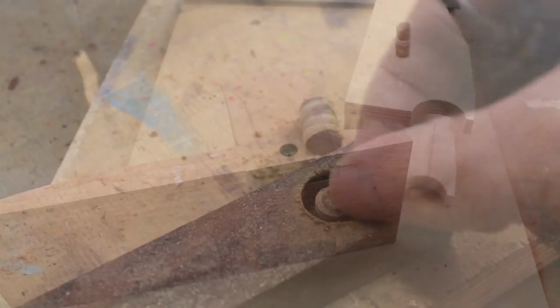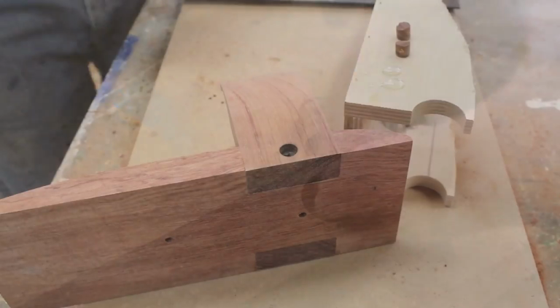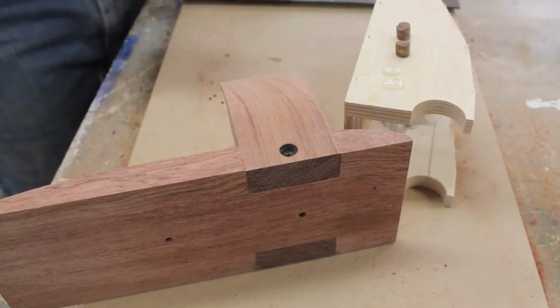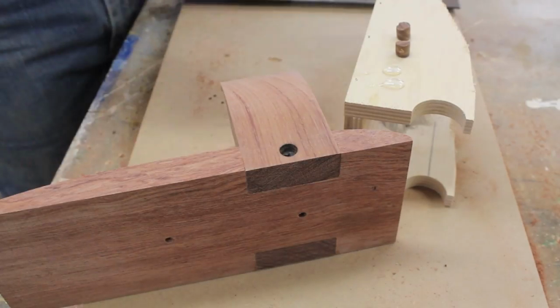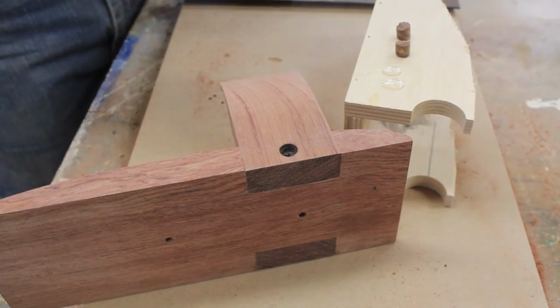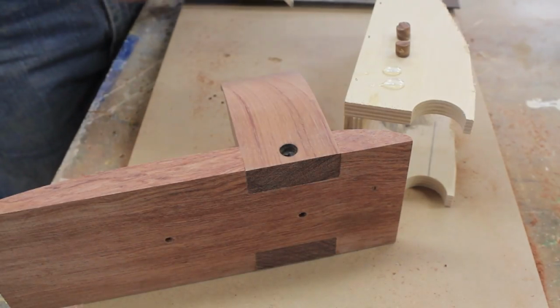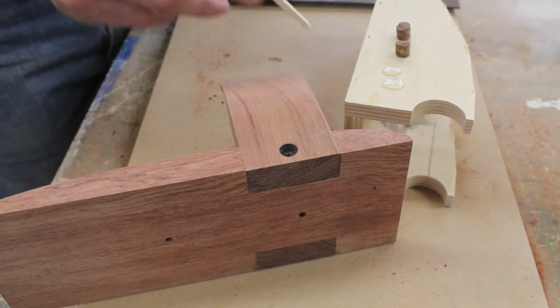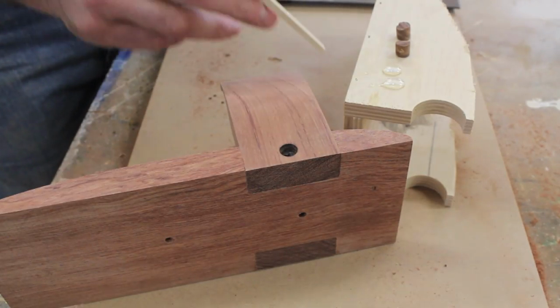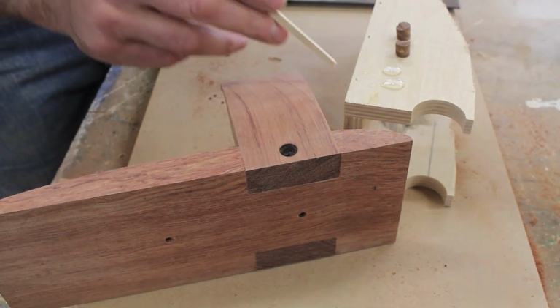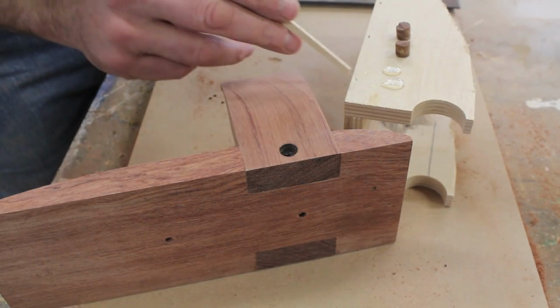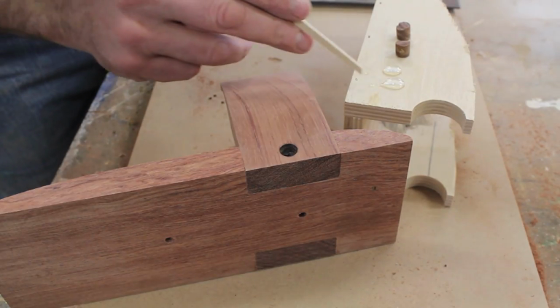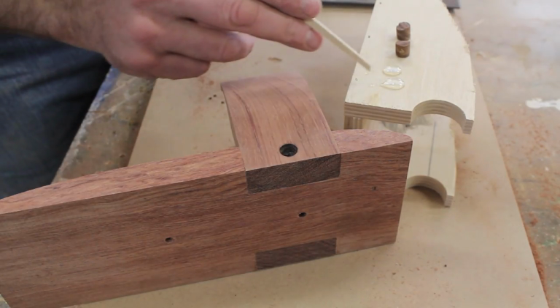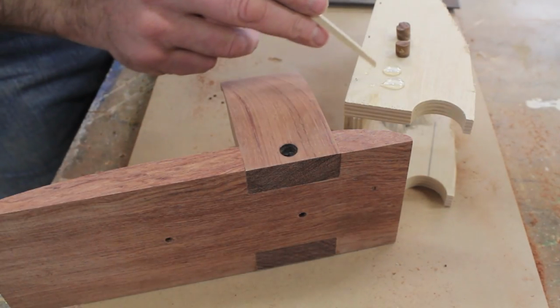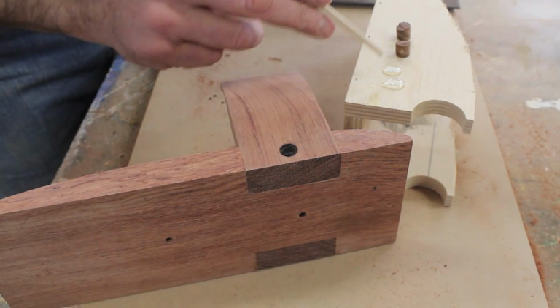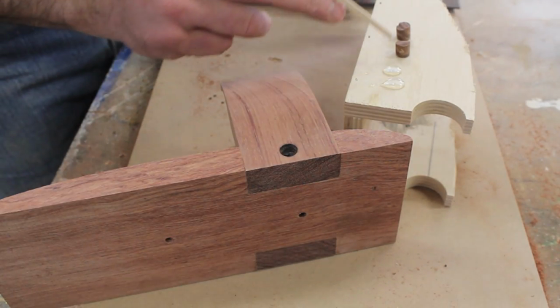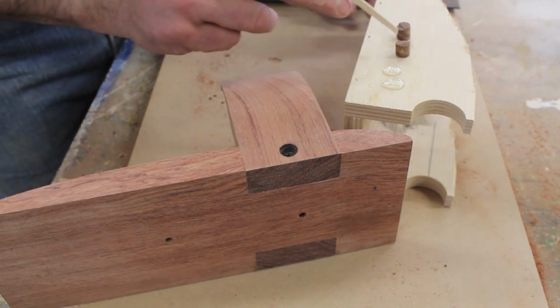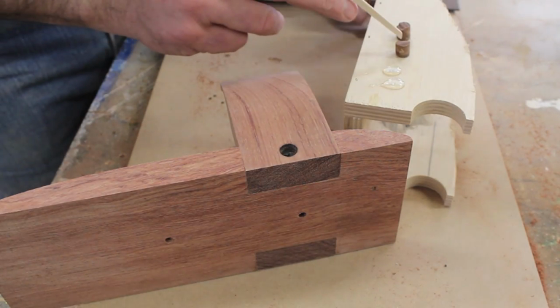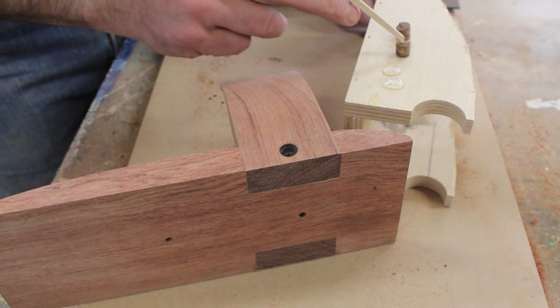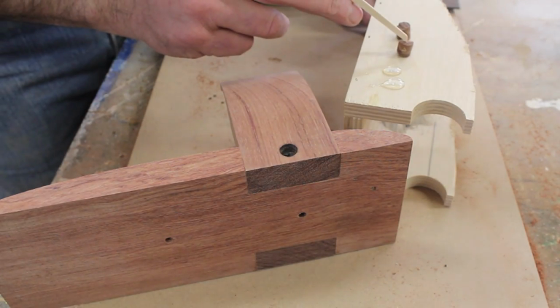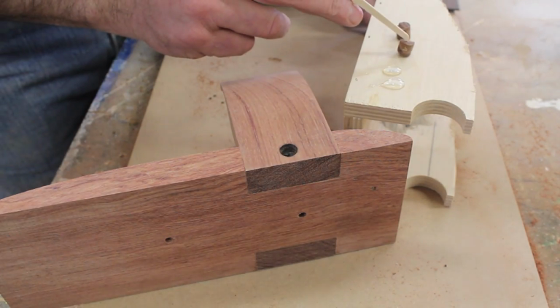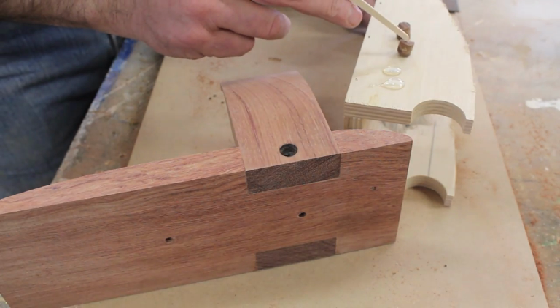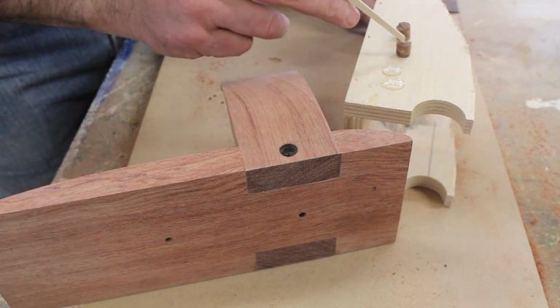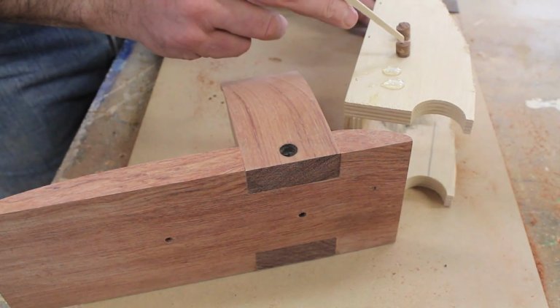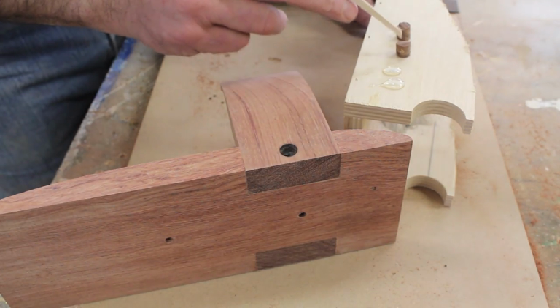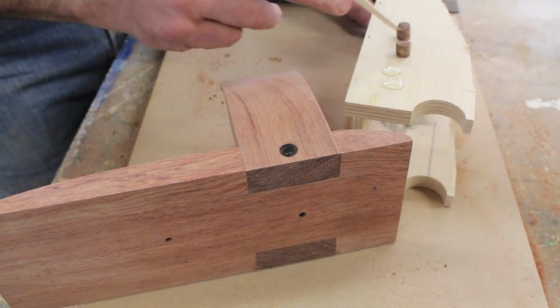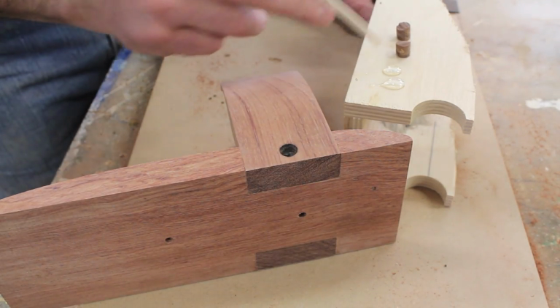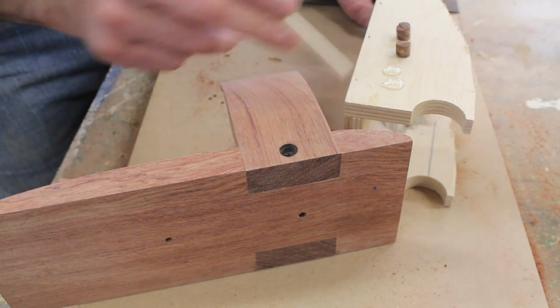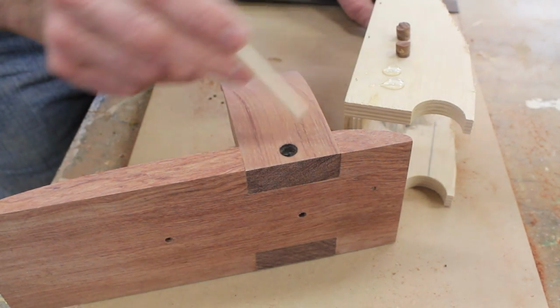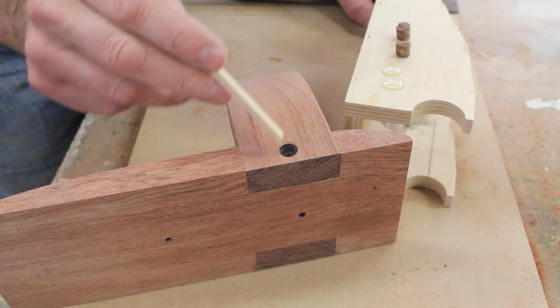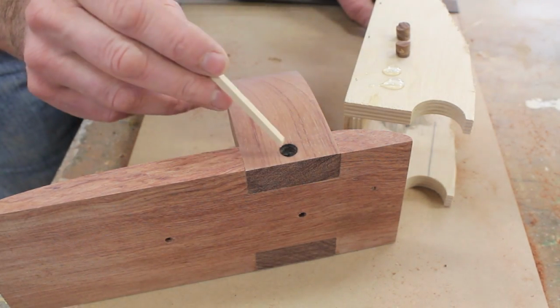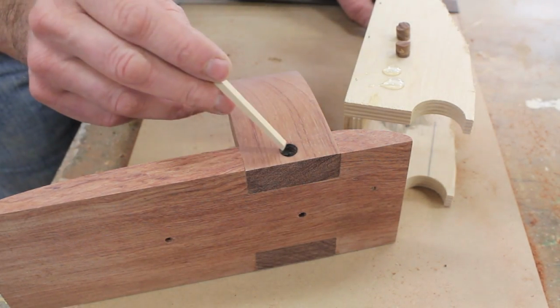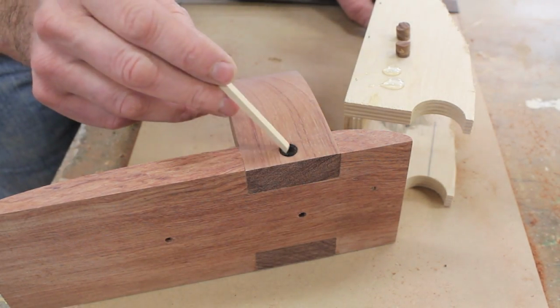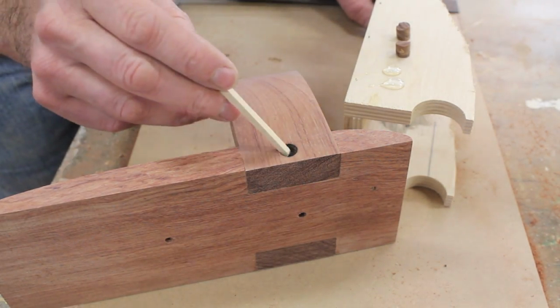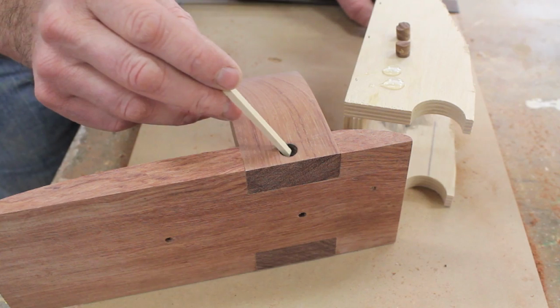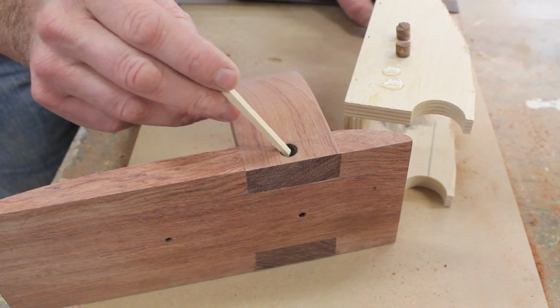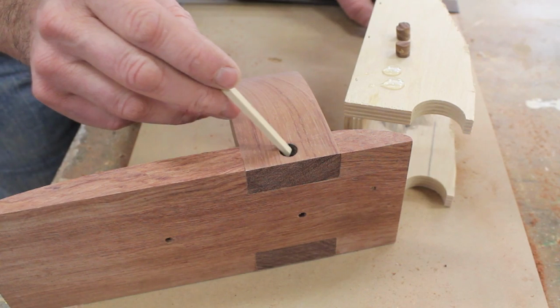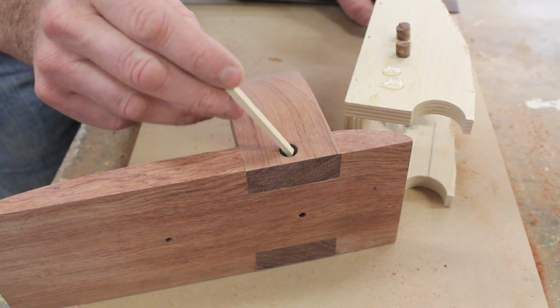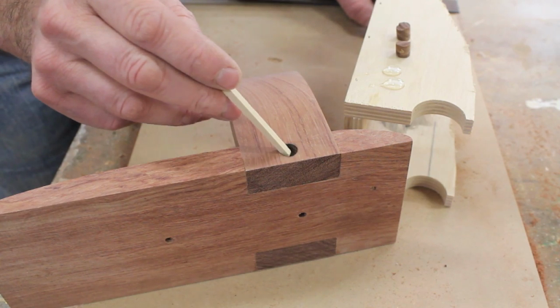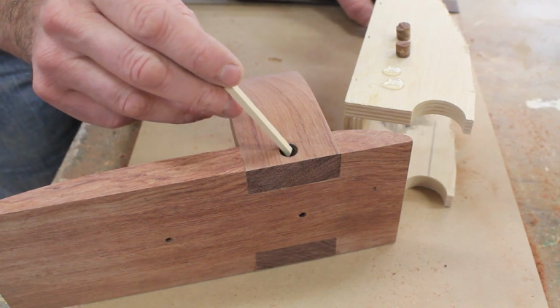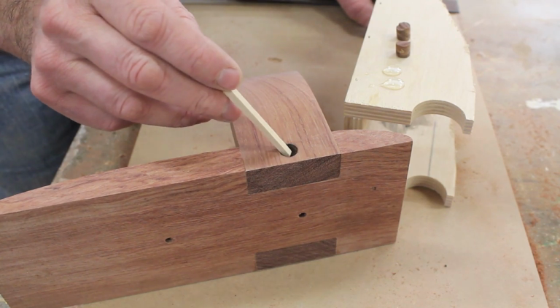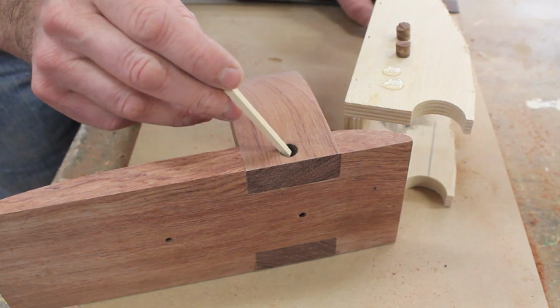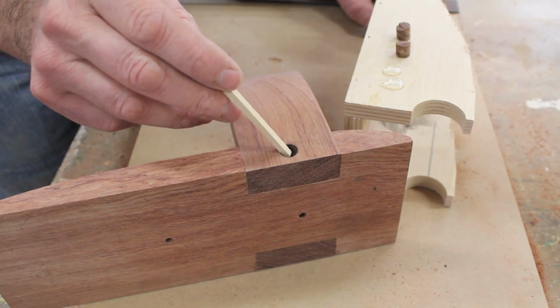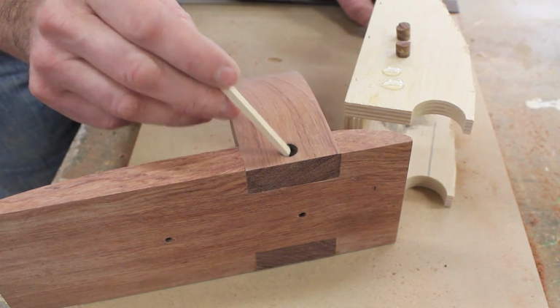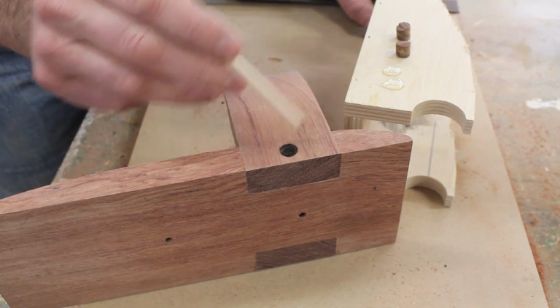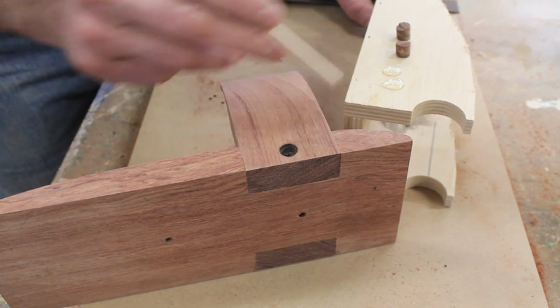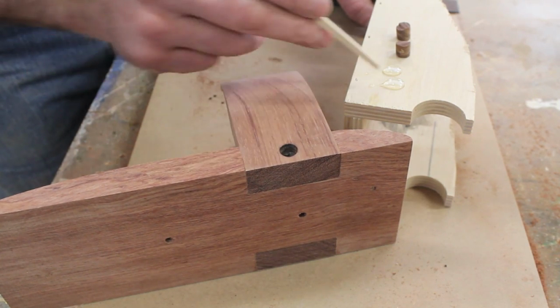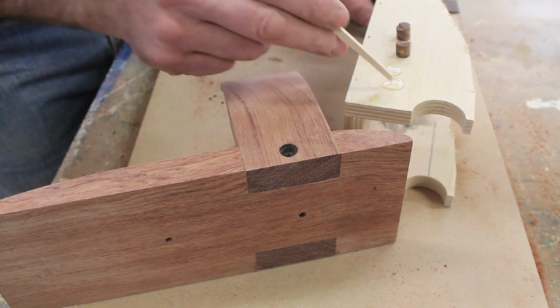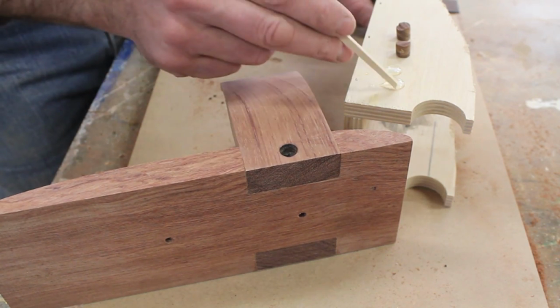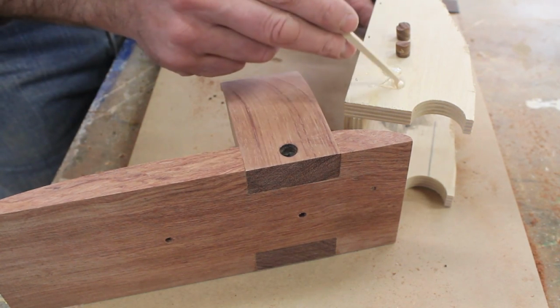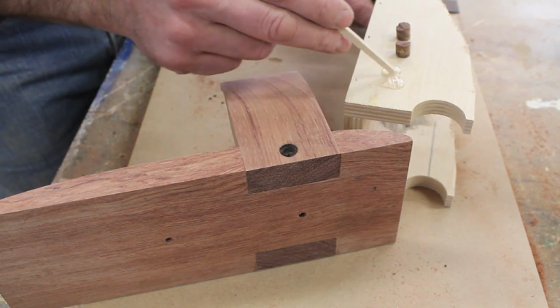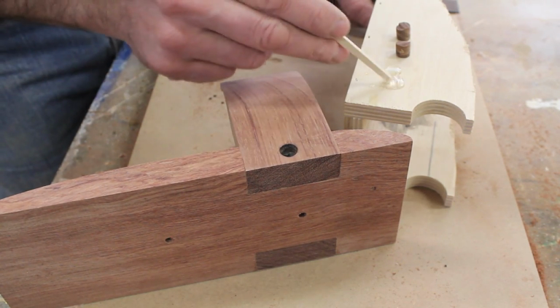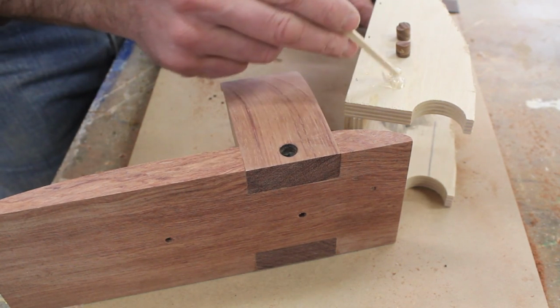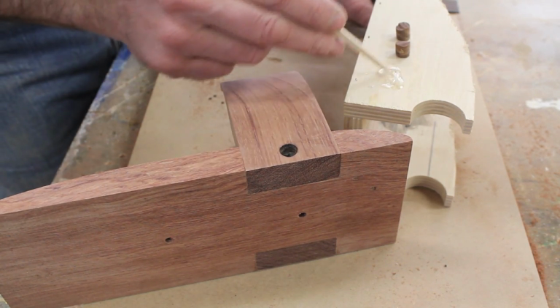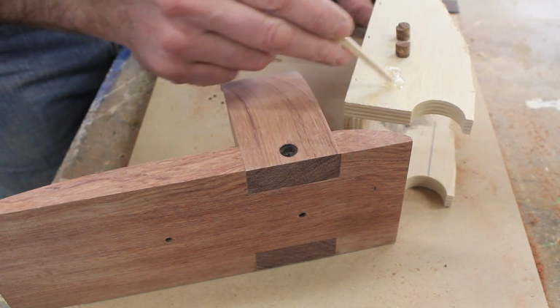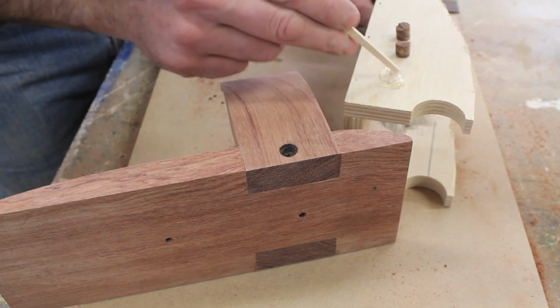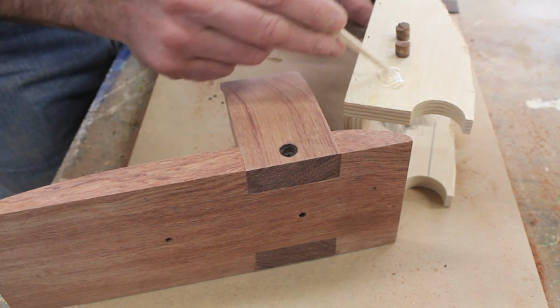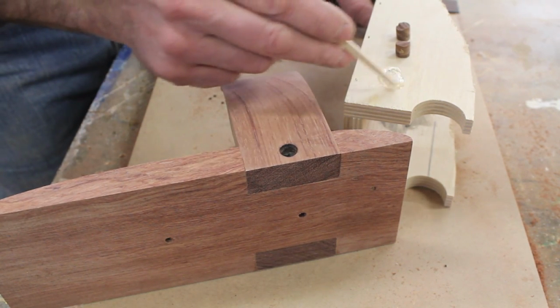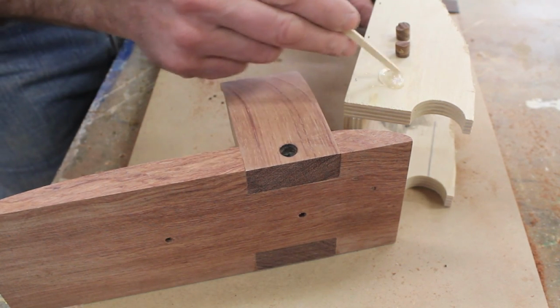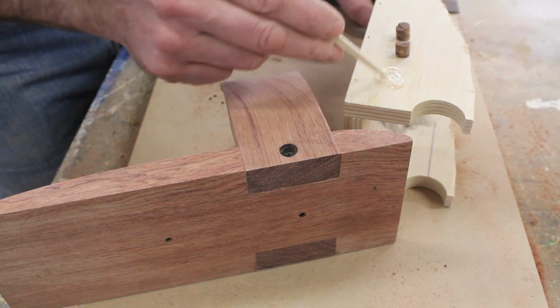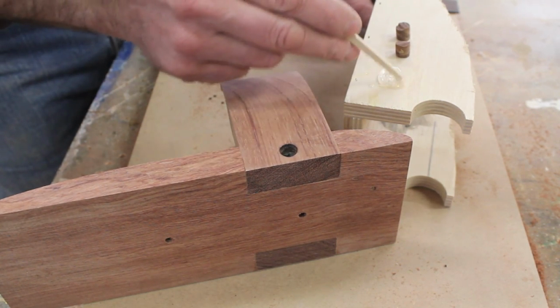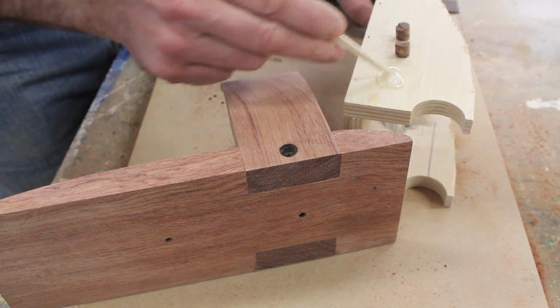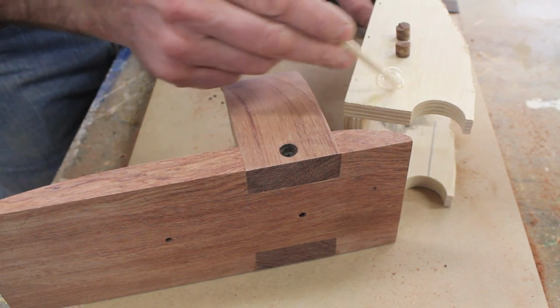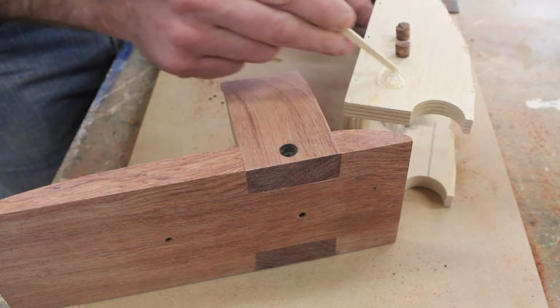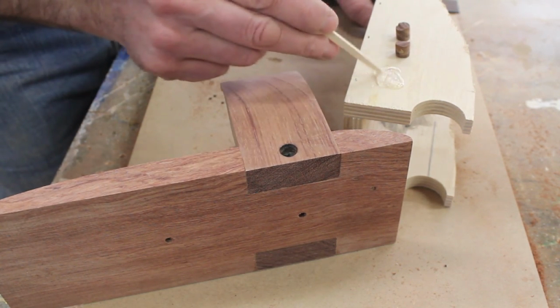I use the drill press to make a few rosewood plugs and I'll glue them in to hide the screws using 5-minute epoxy.